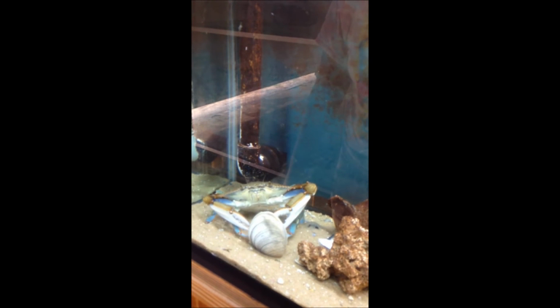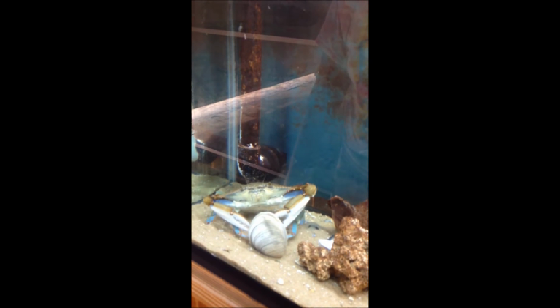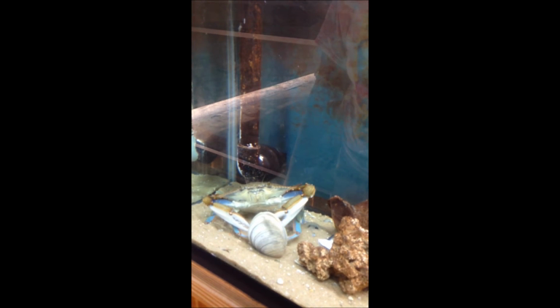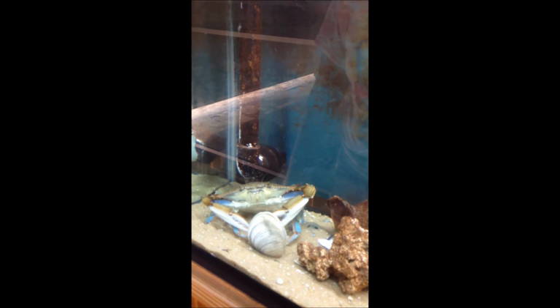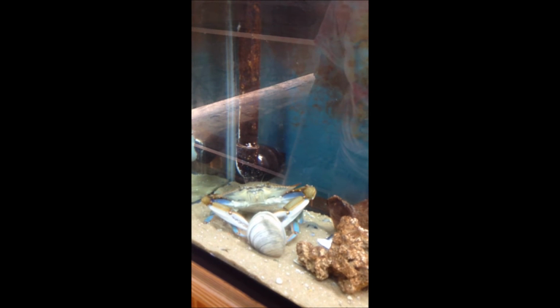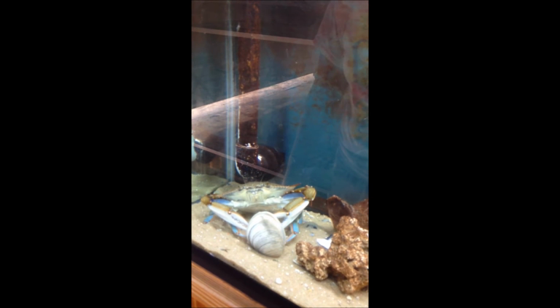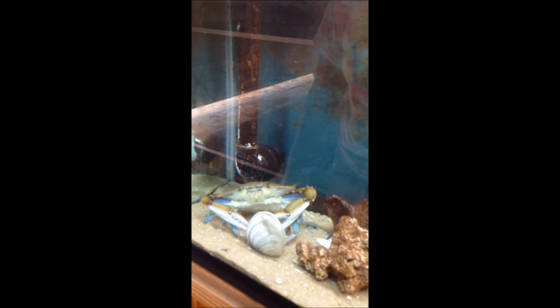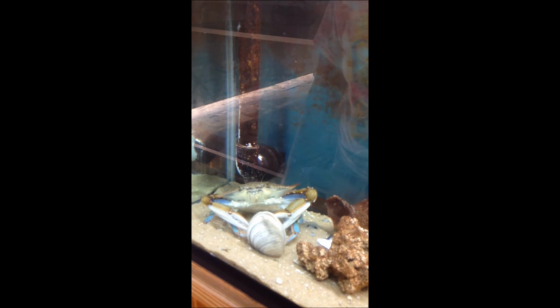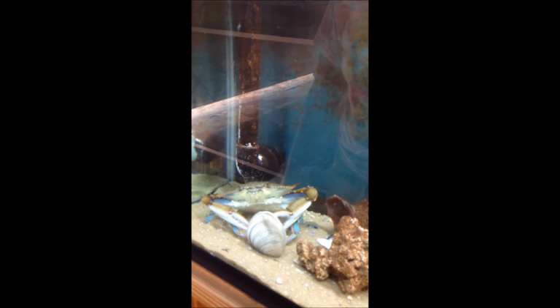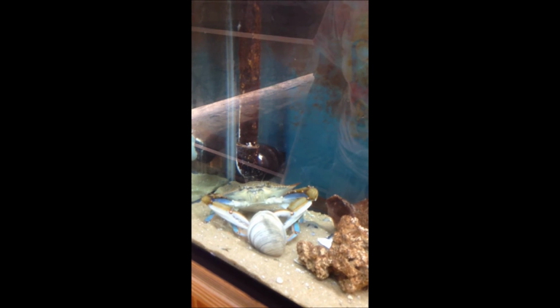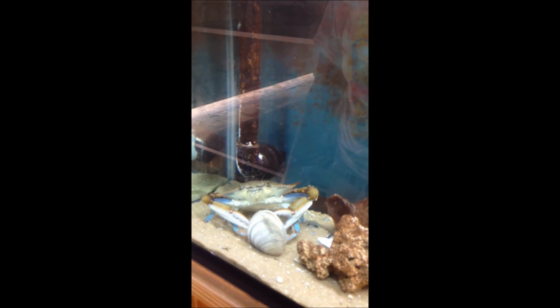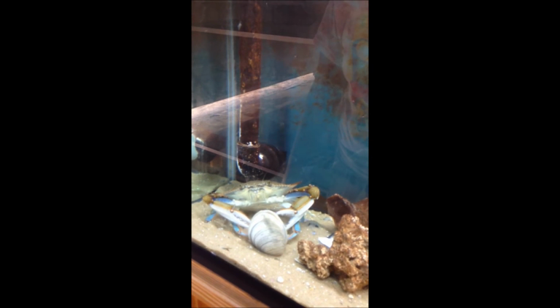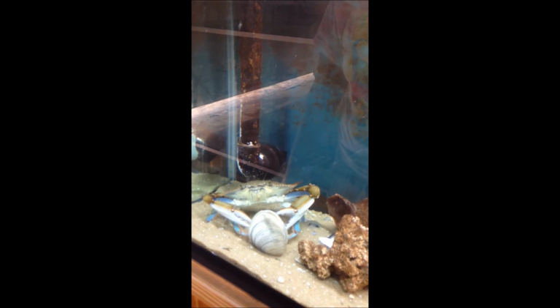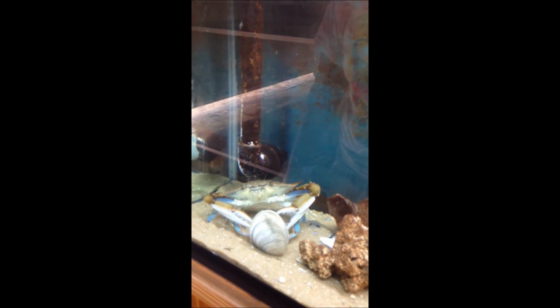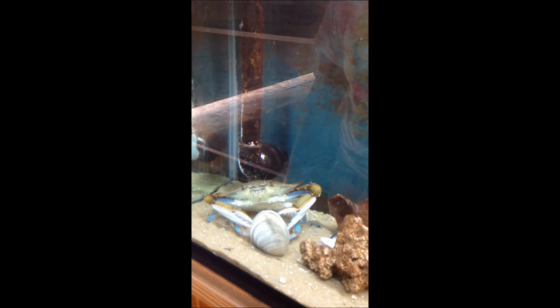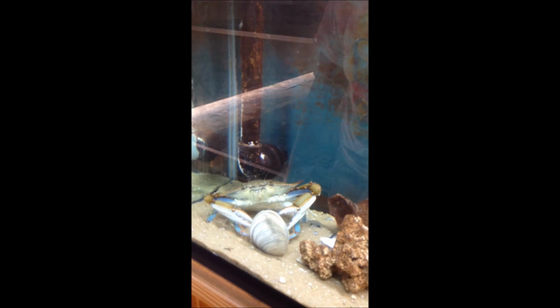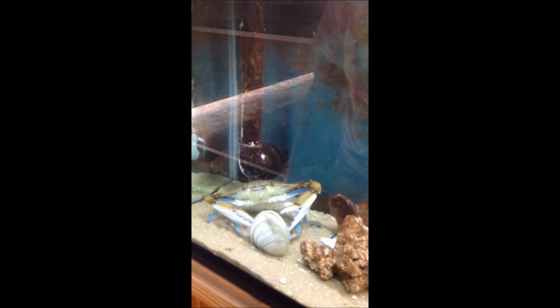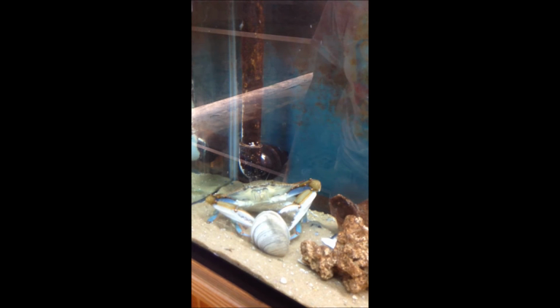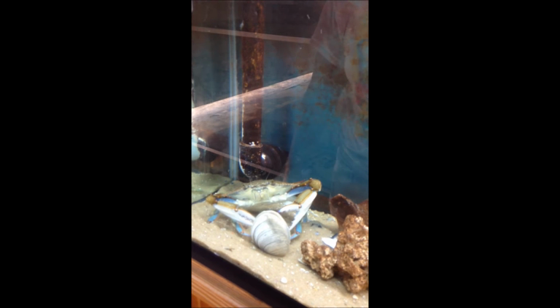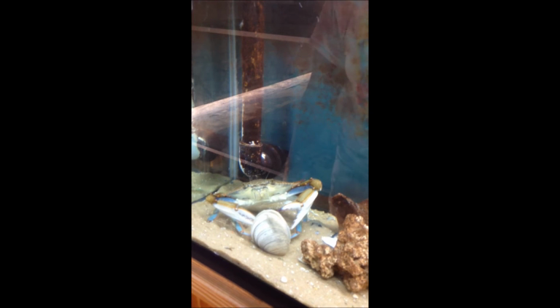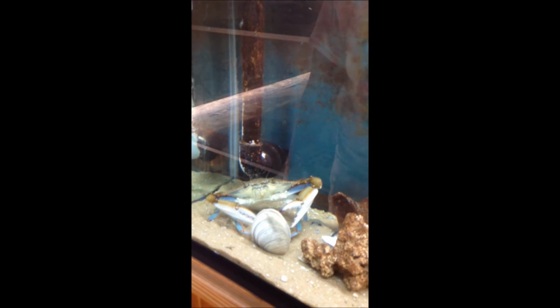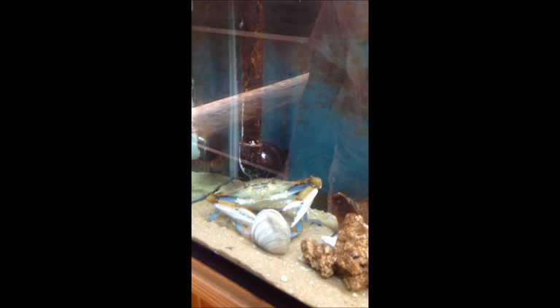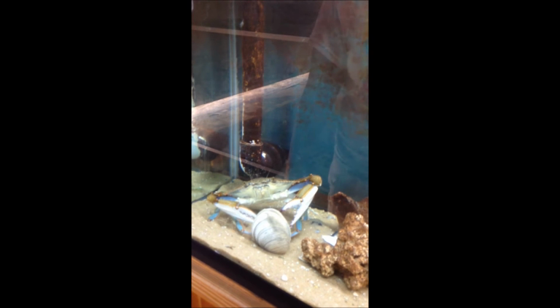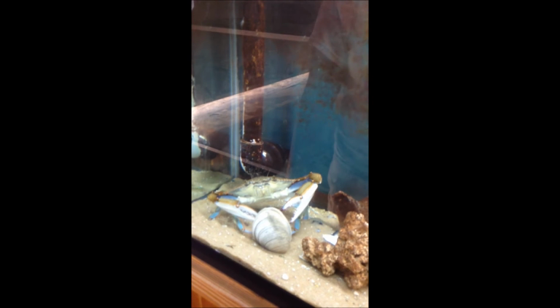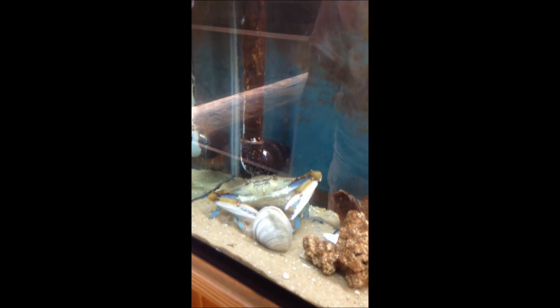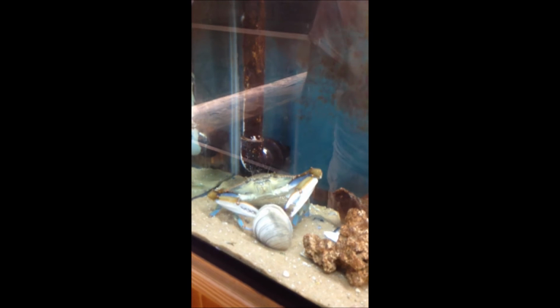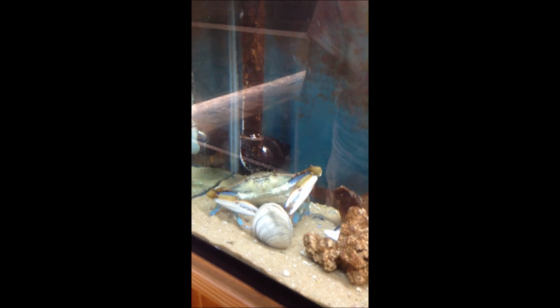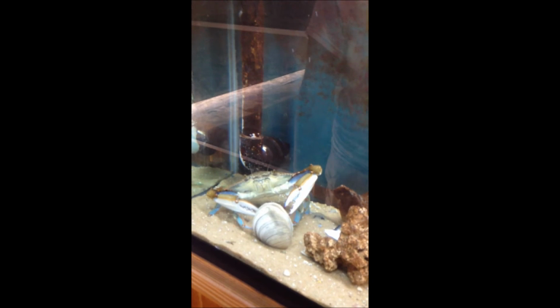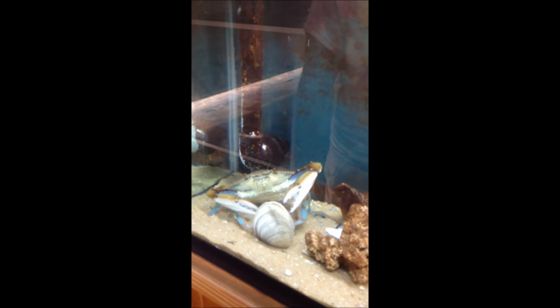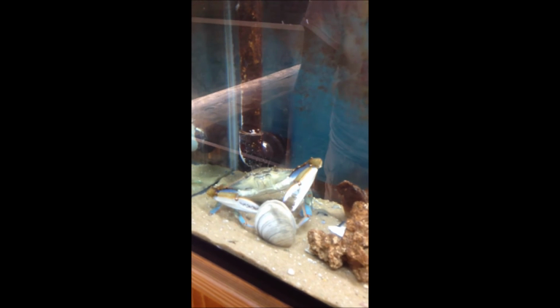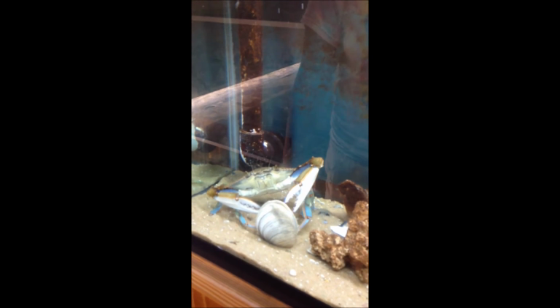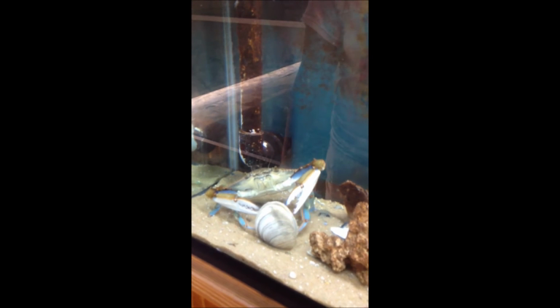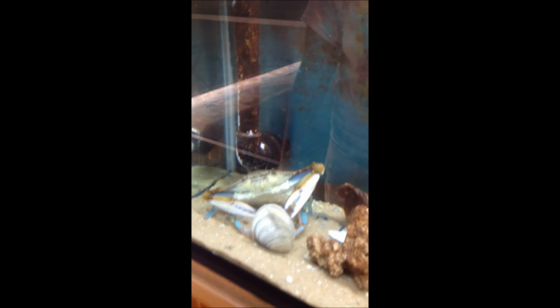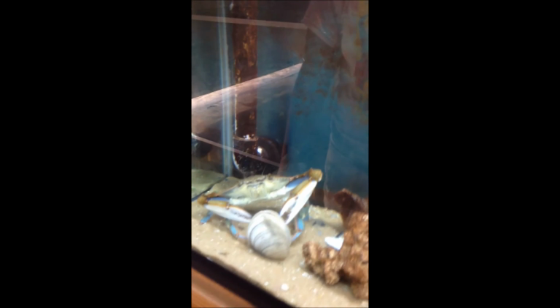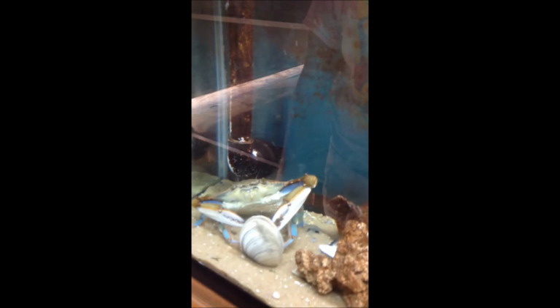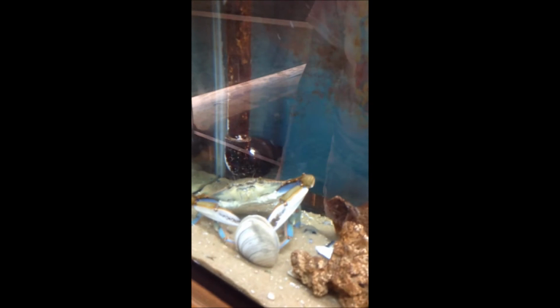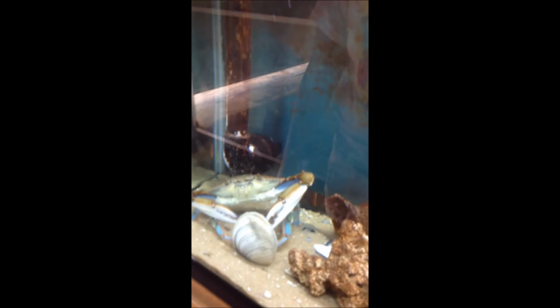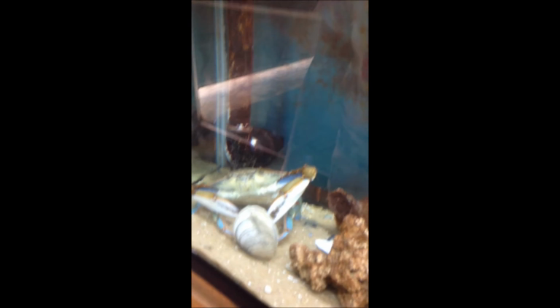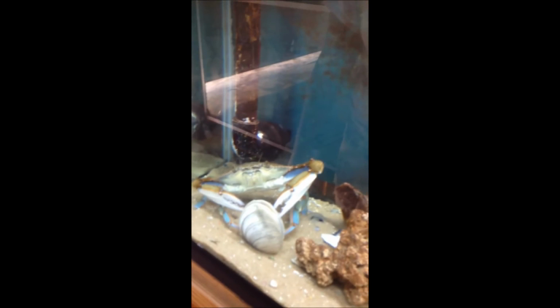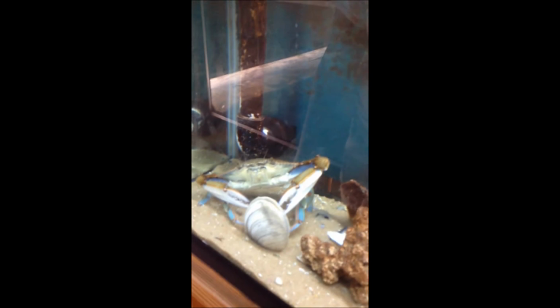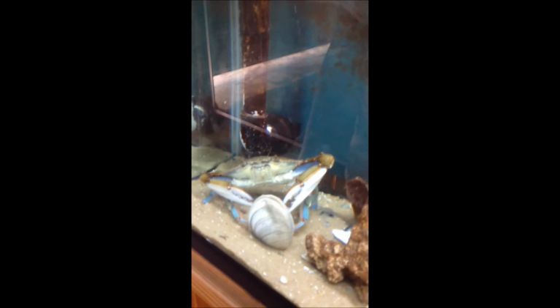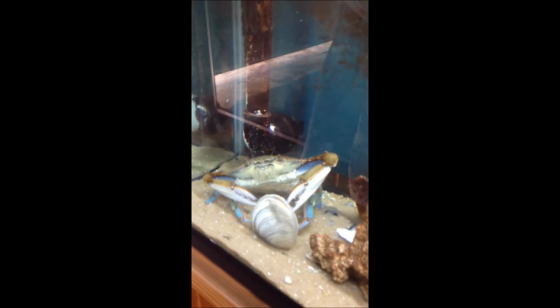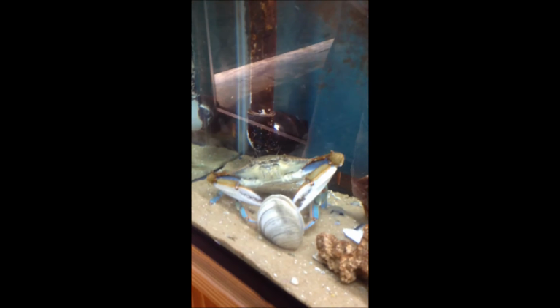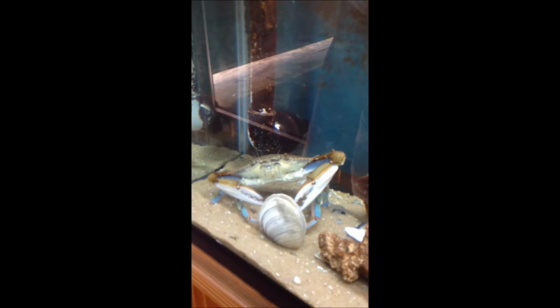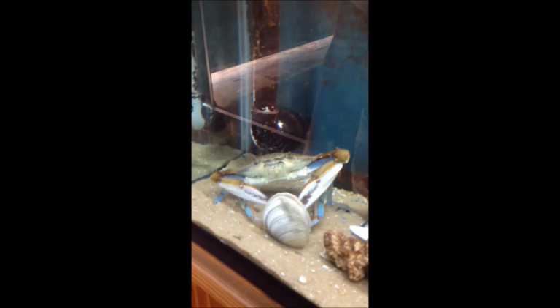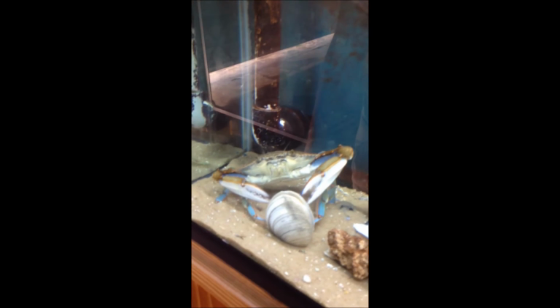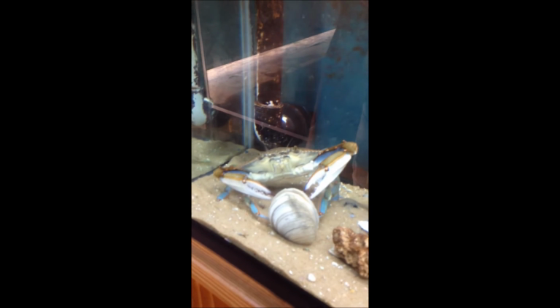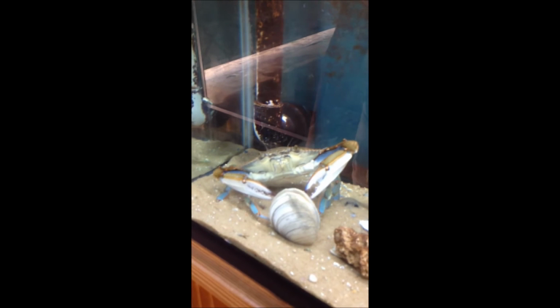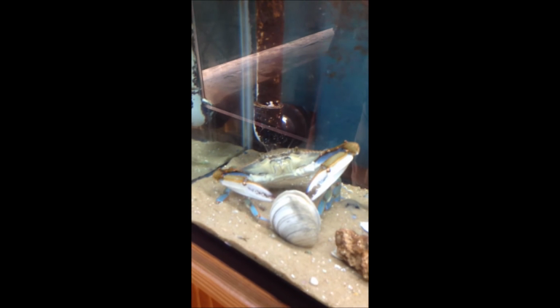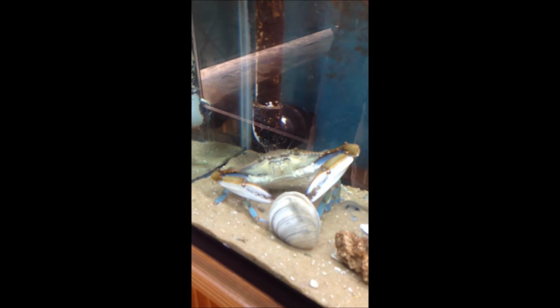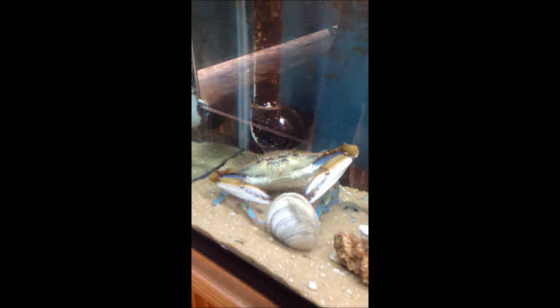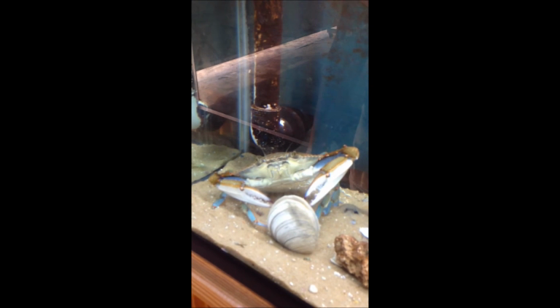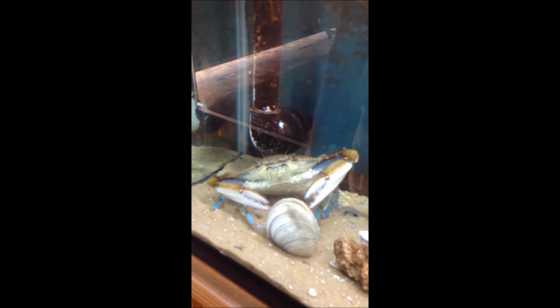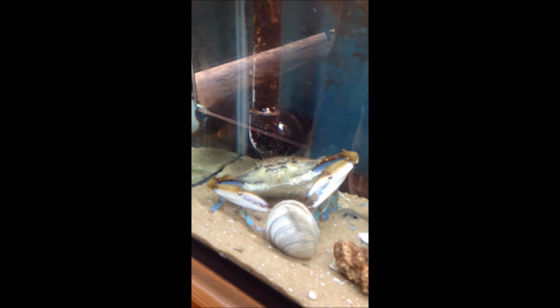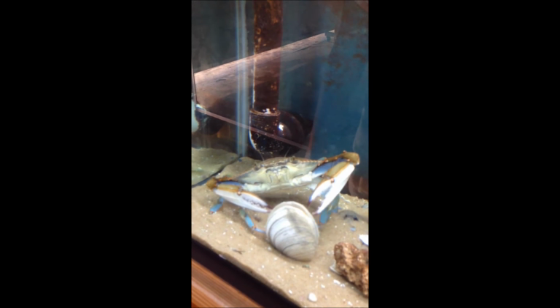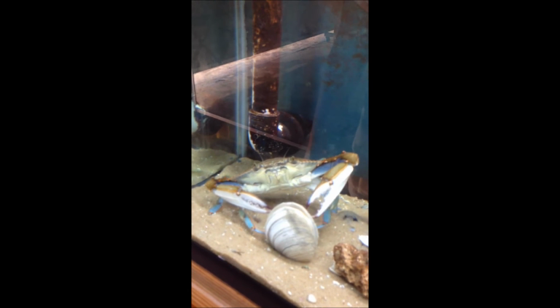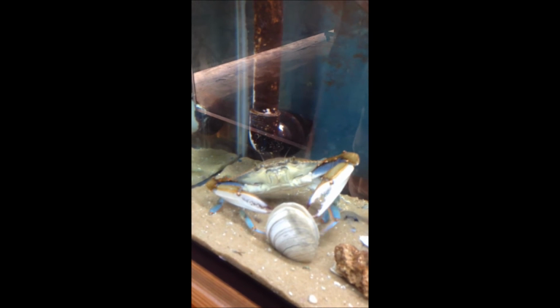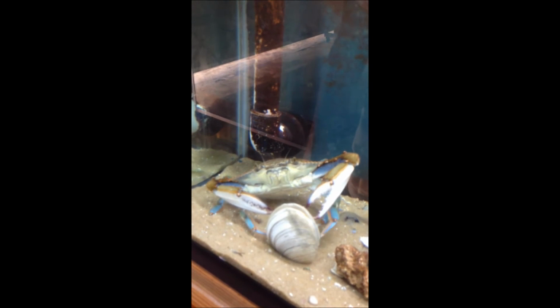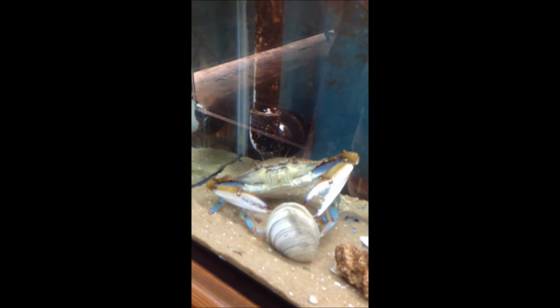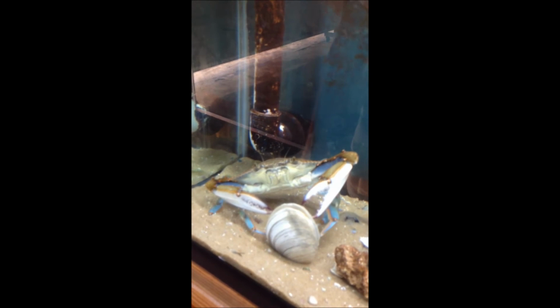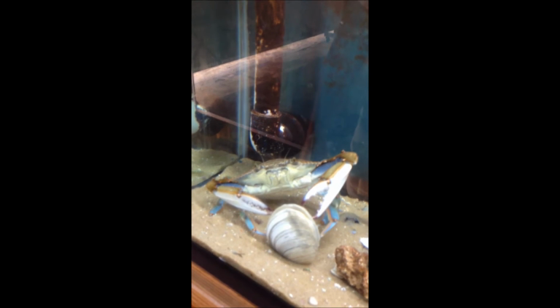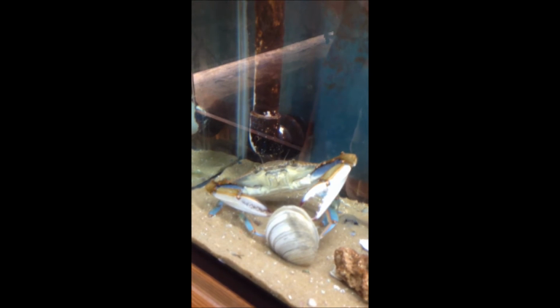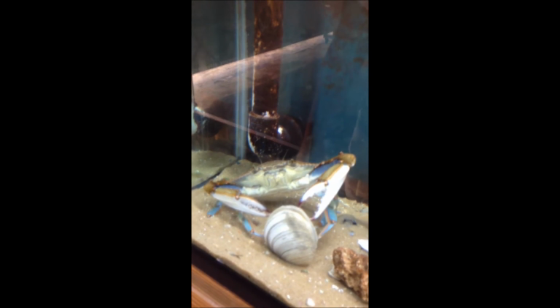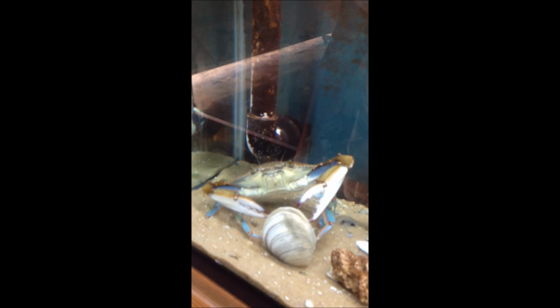This is, I believe, one of the first times that we've actually had a successful crab molt. Fabulous.